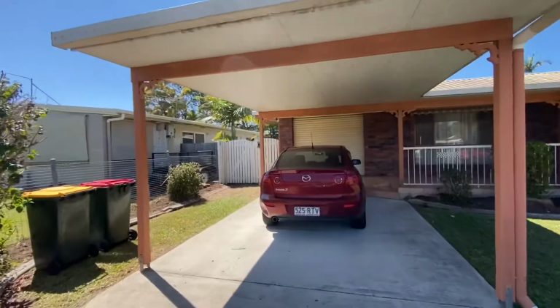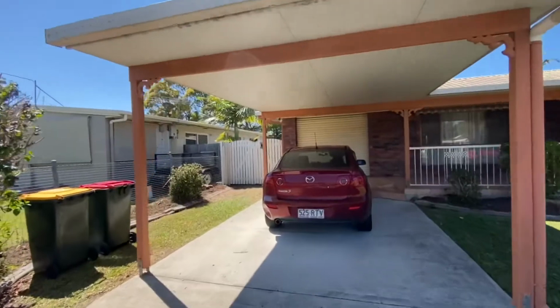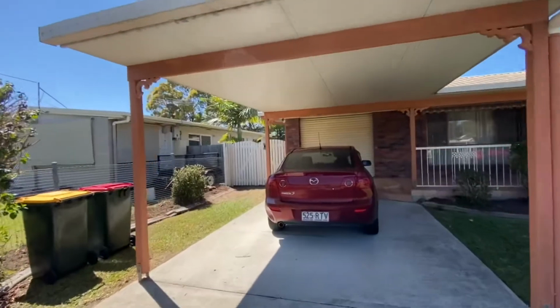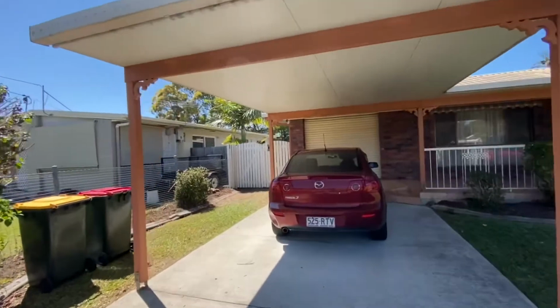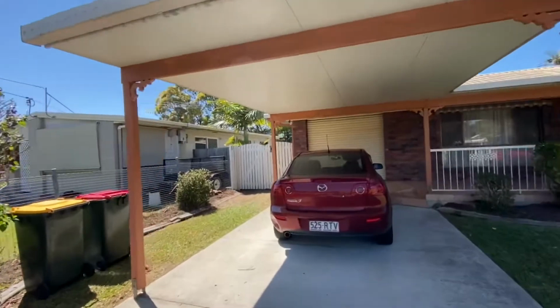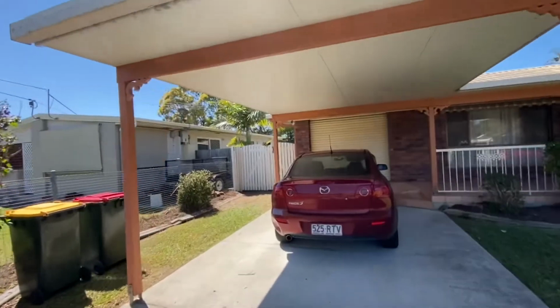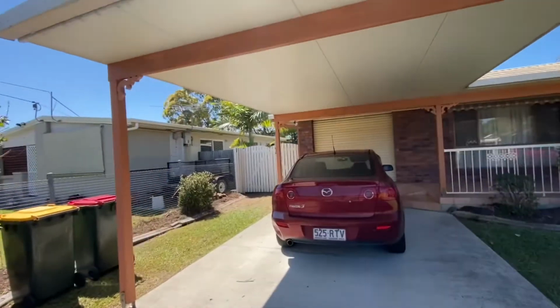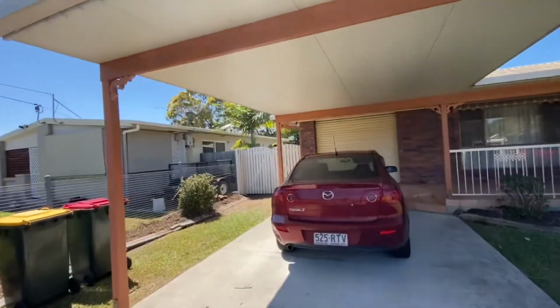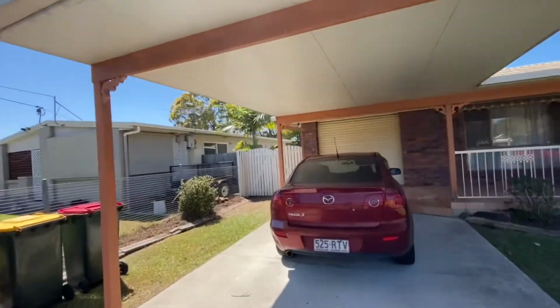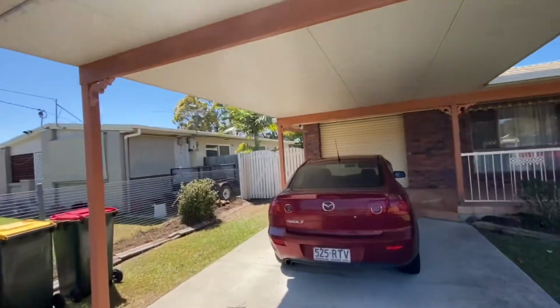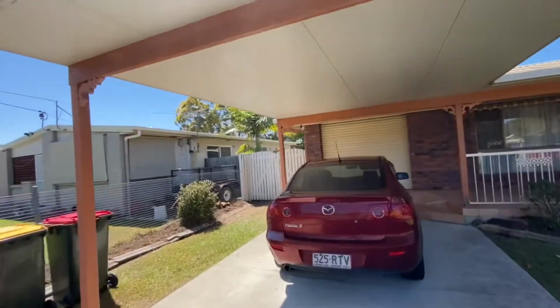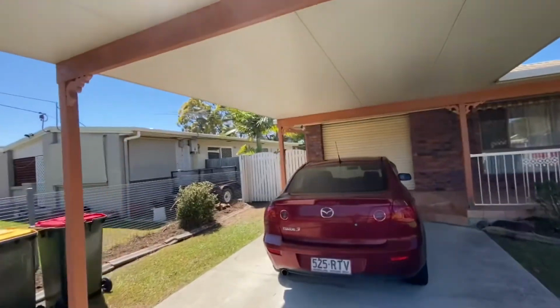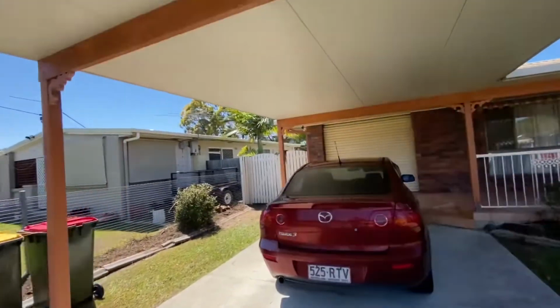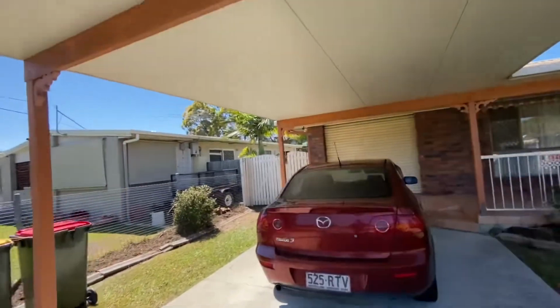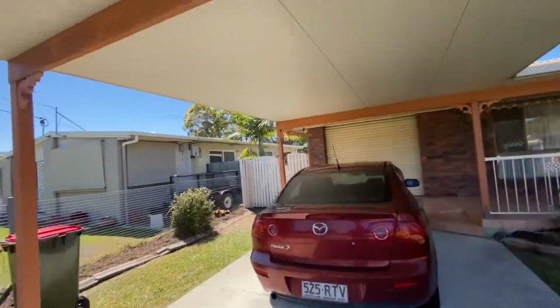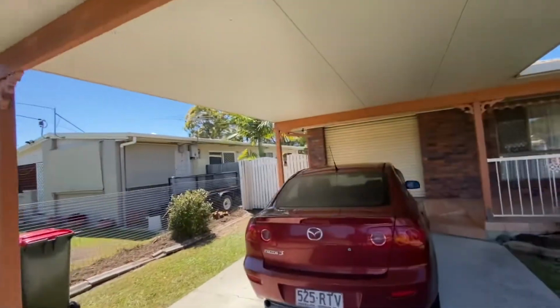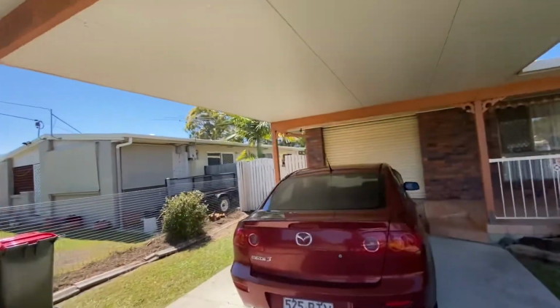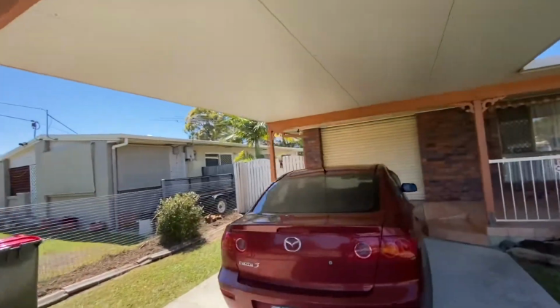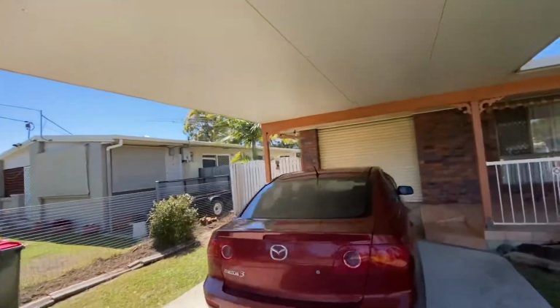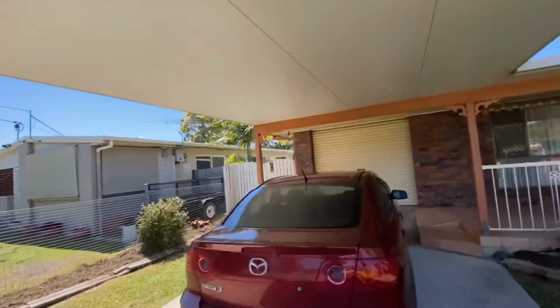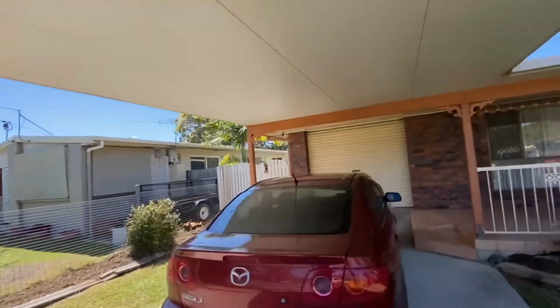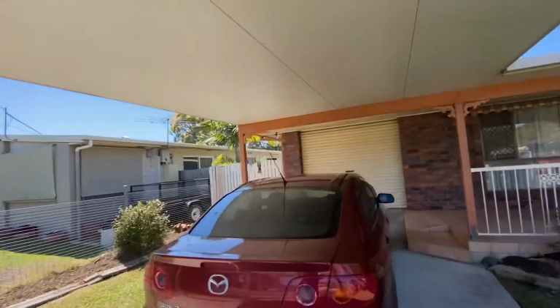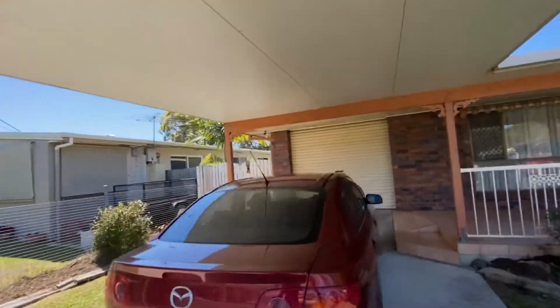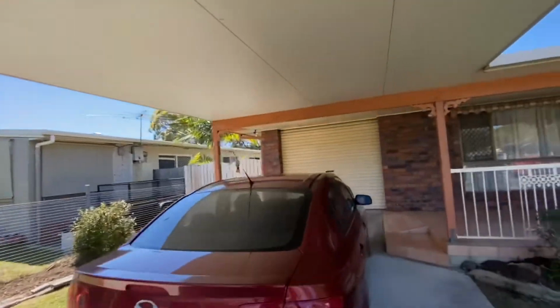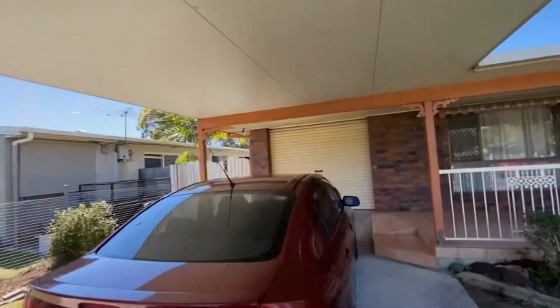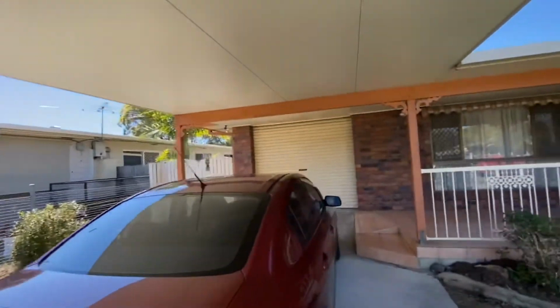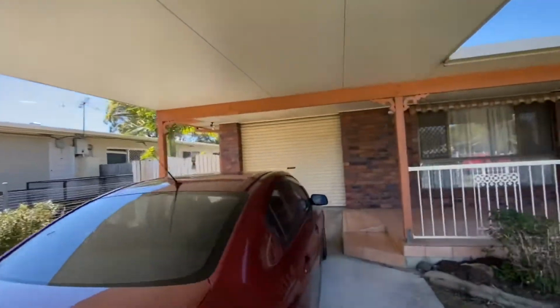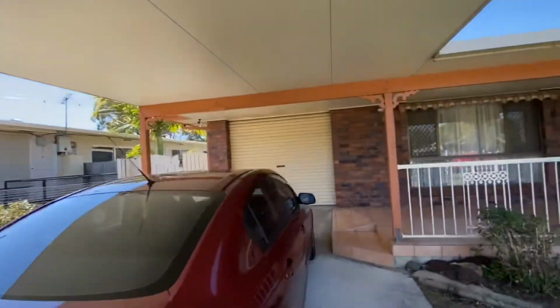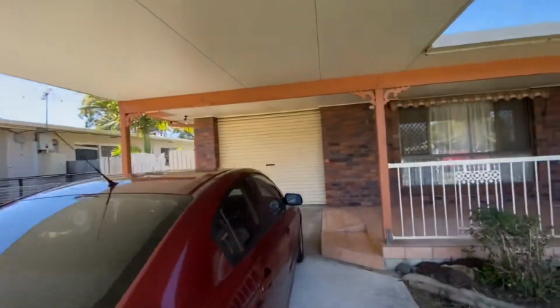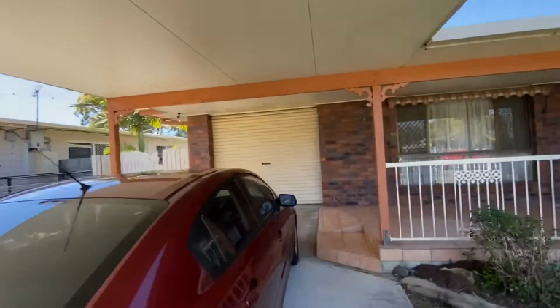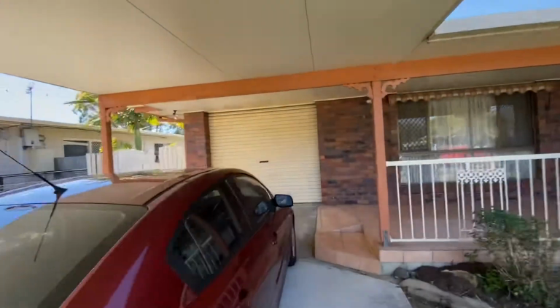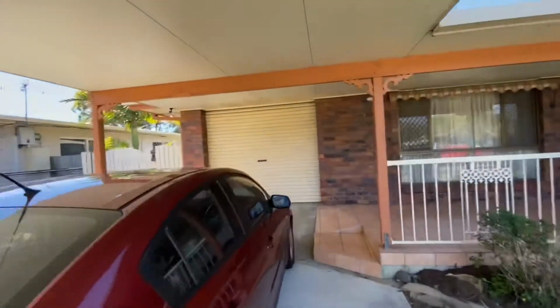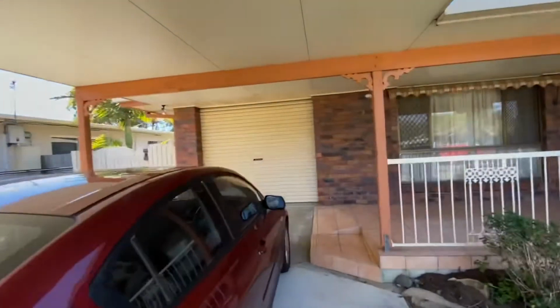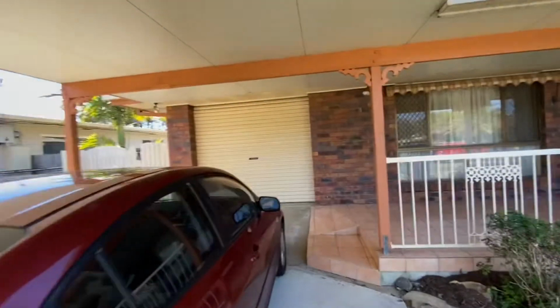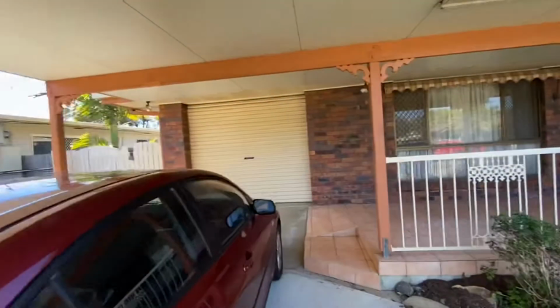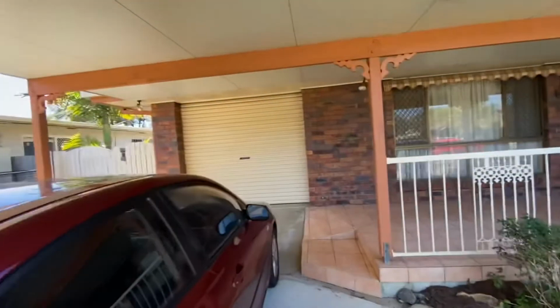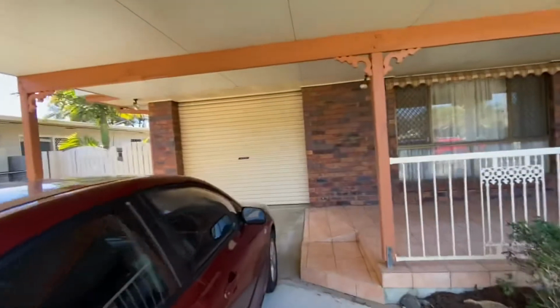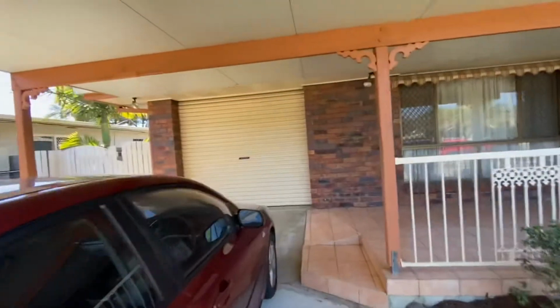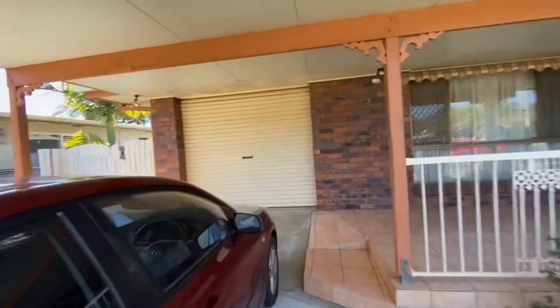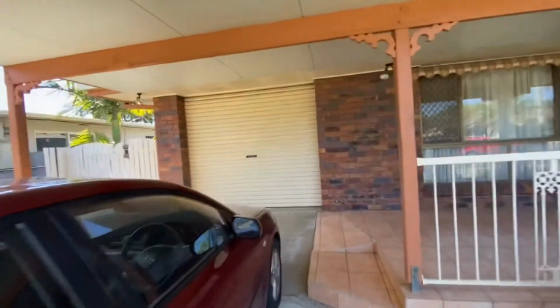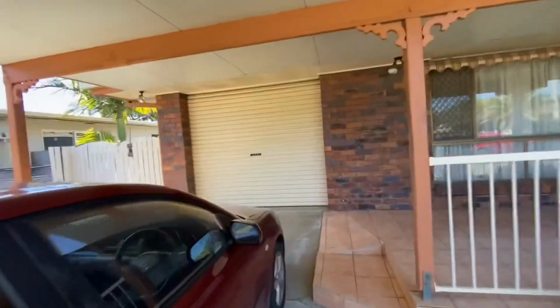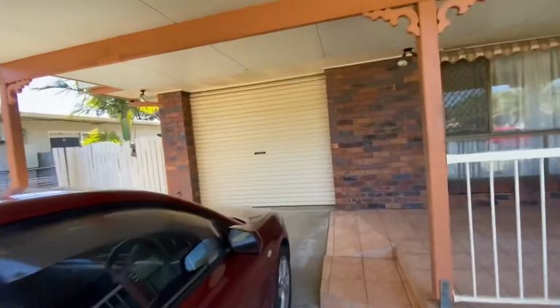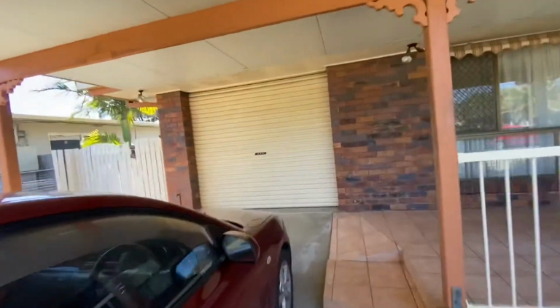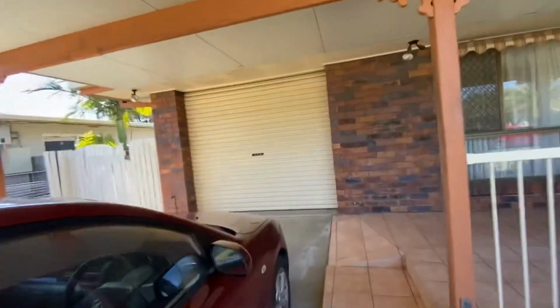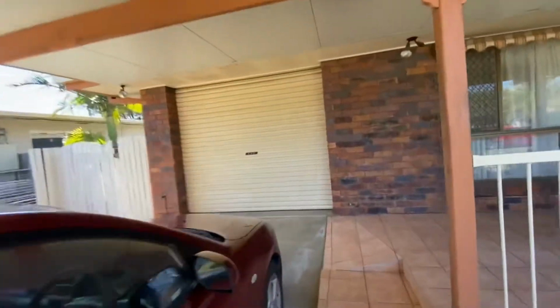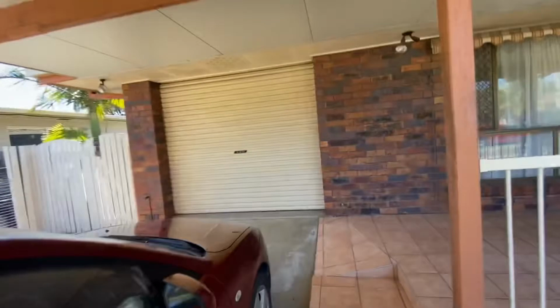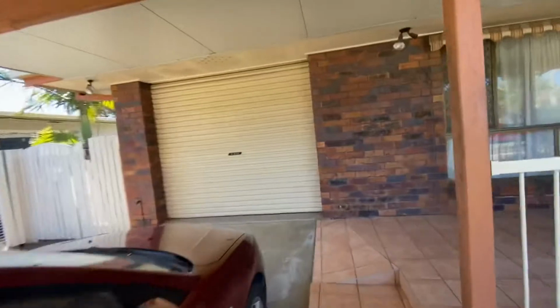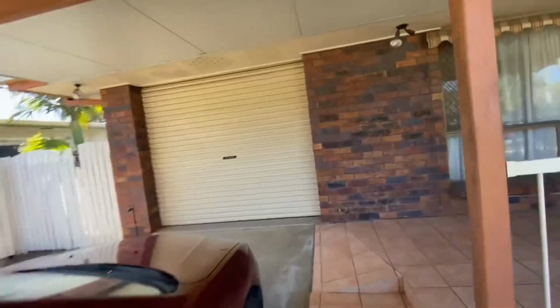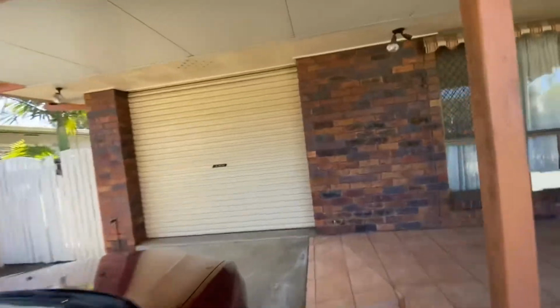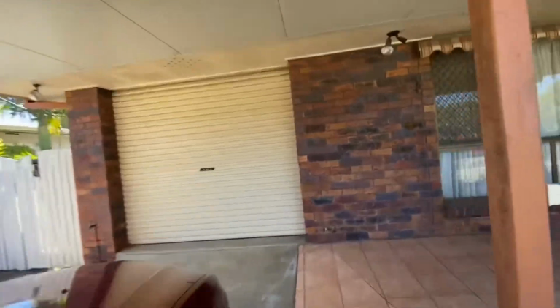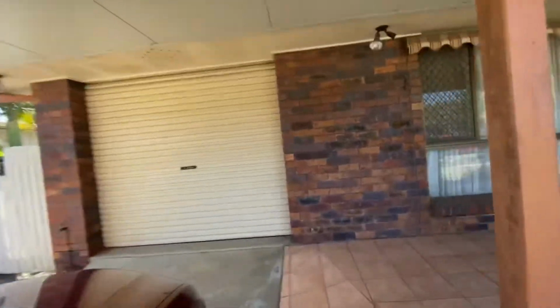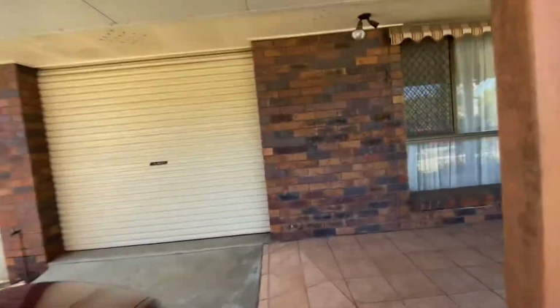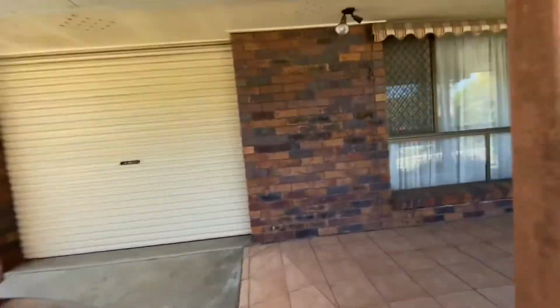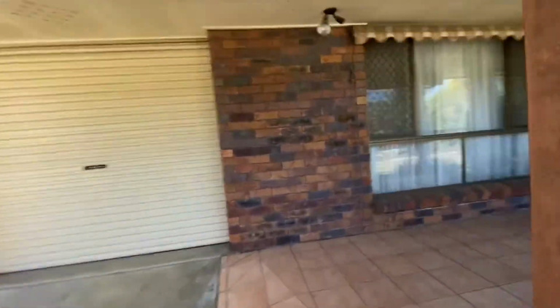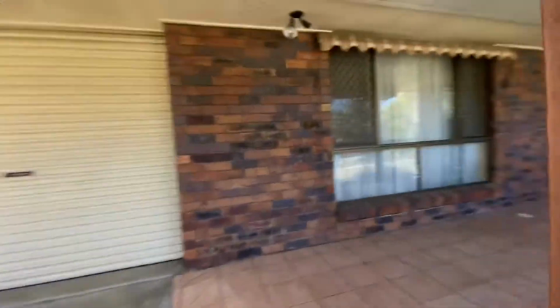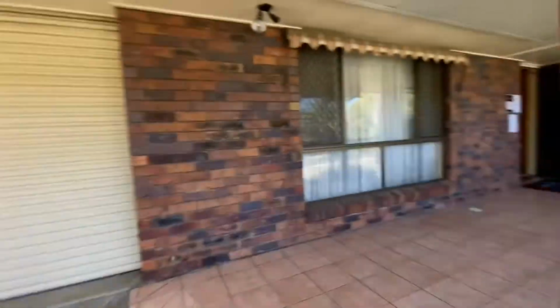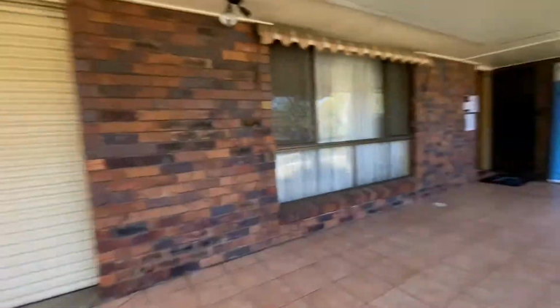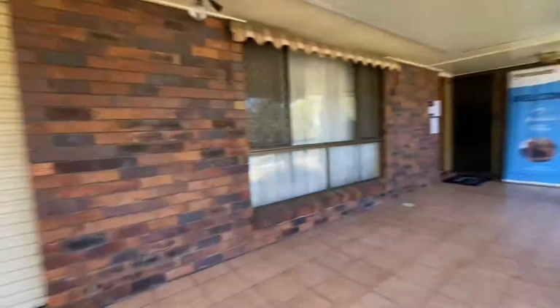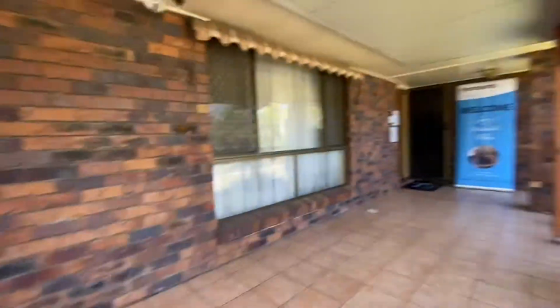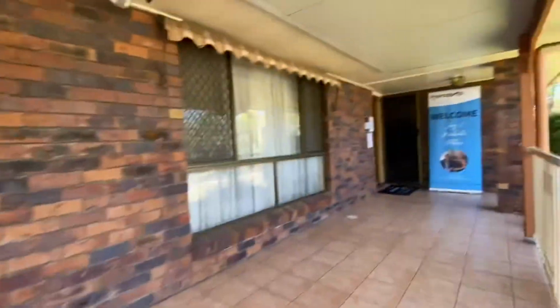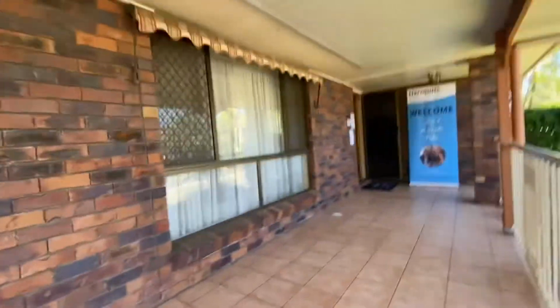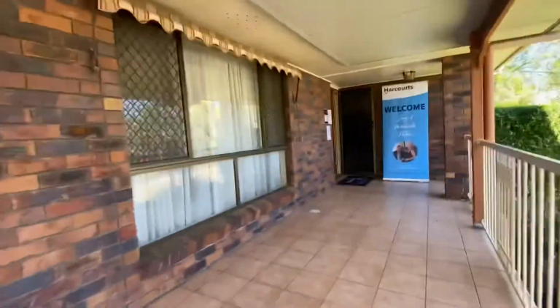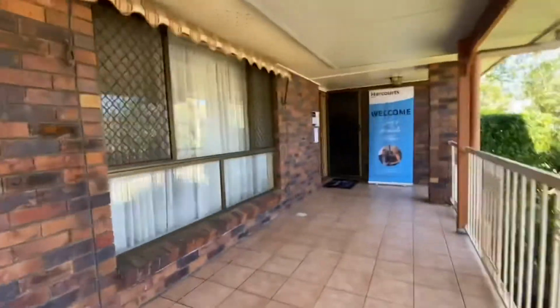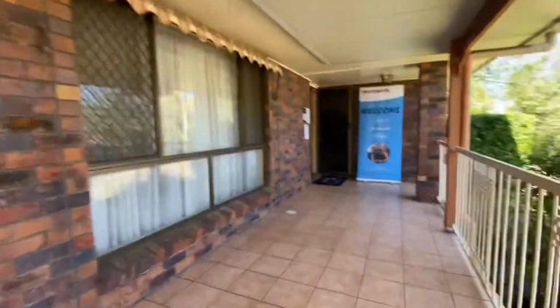You have side access over here, a carport and a single garage up to the landing.